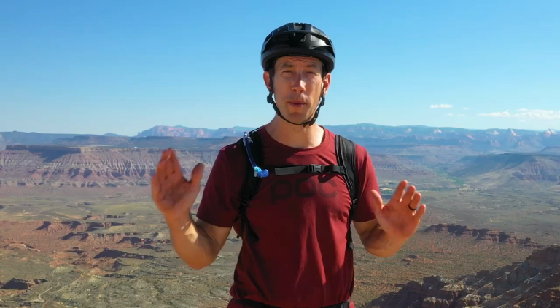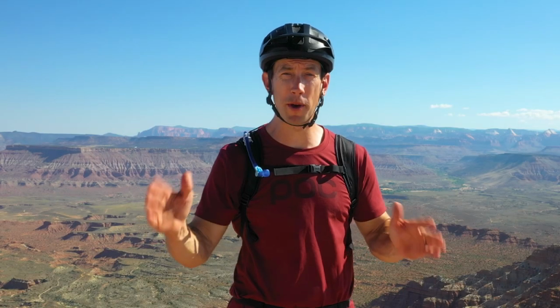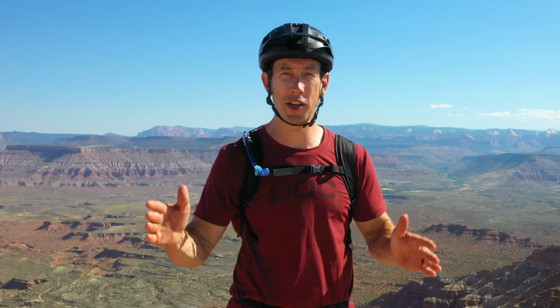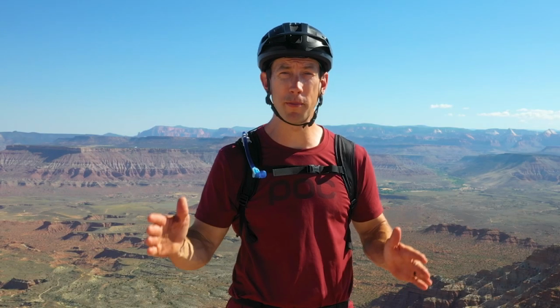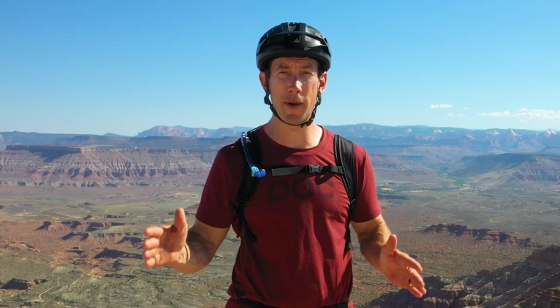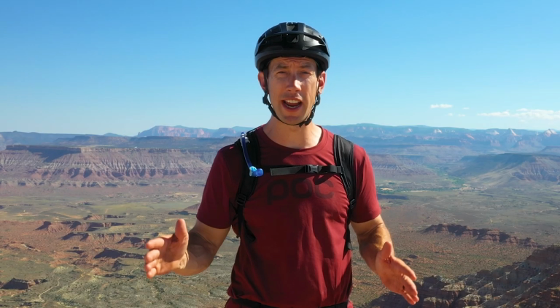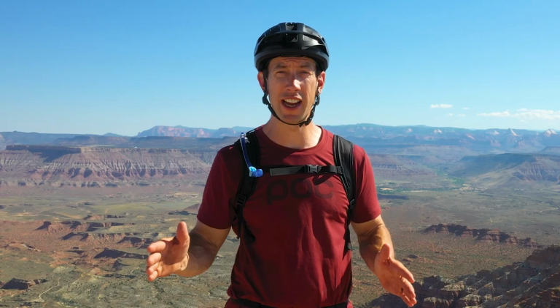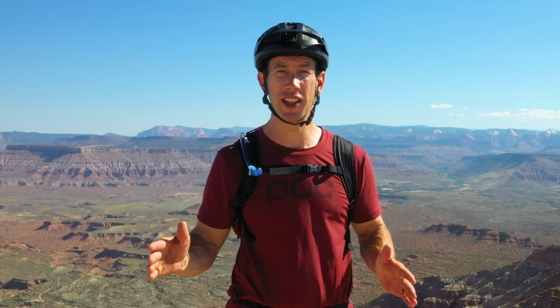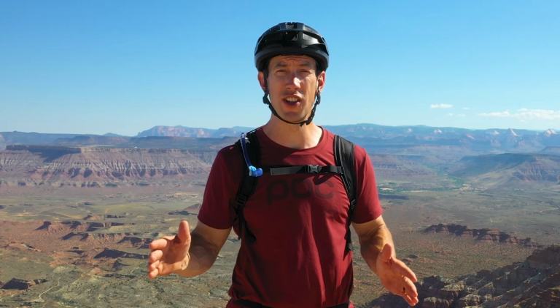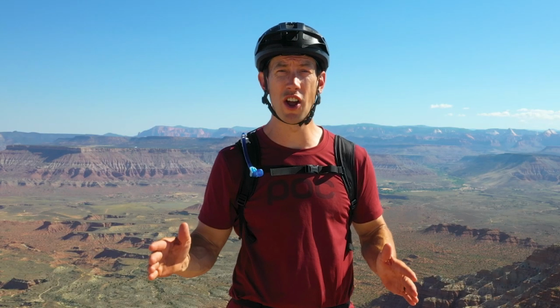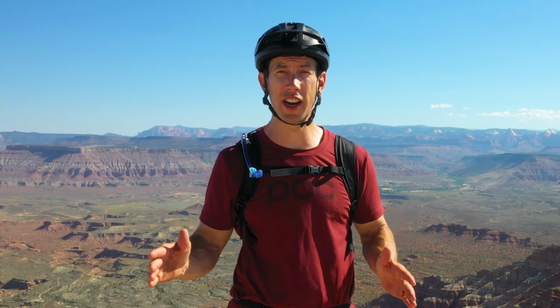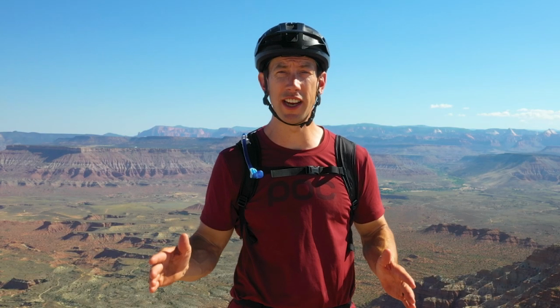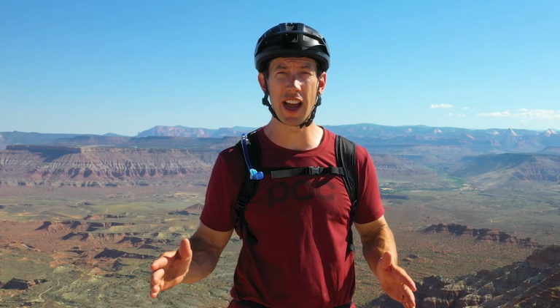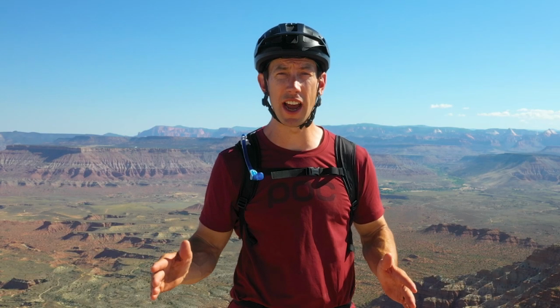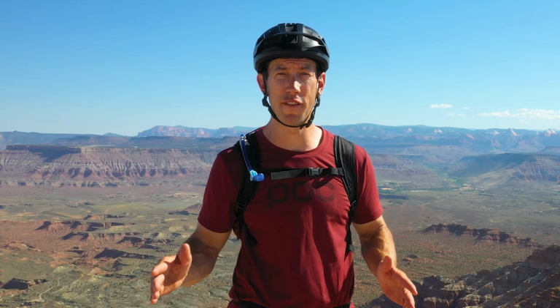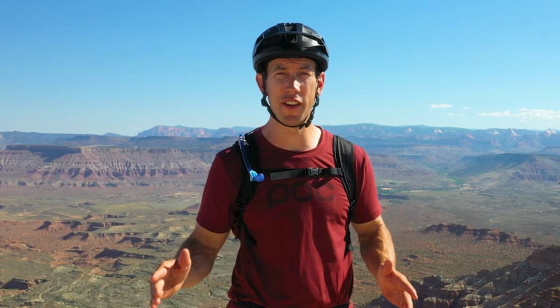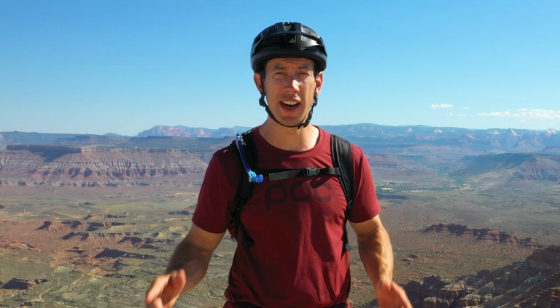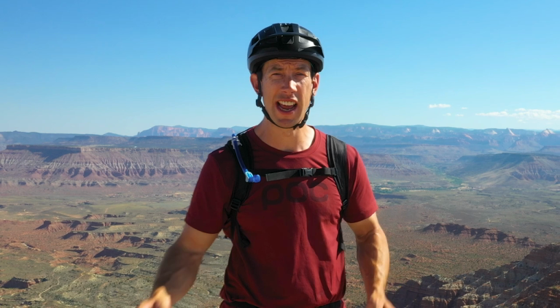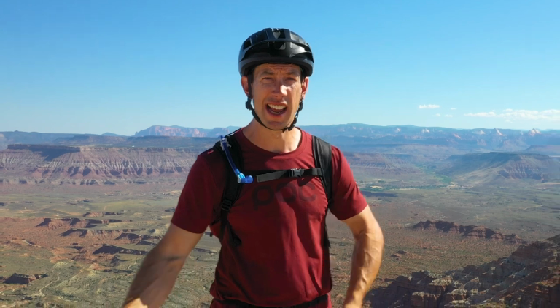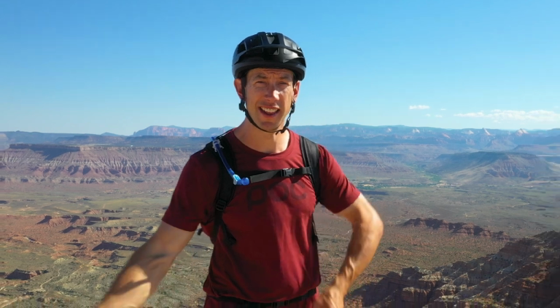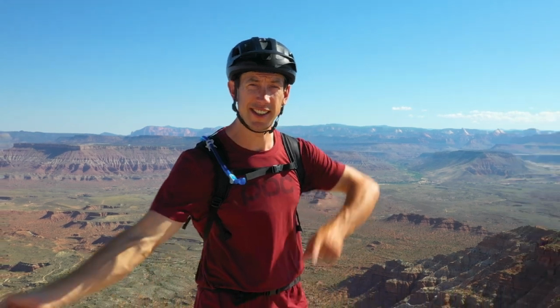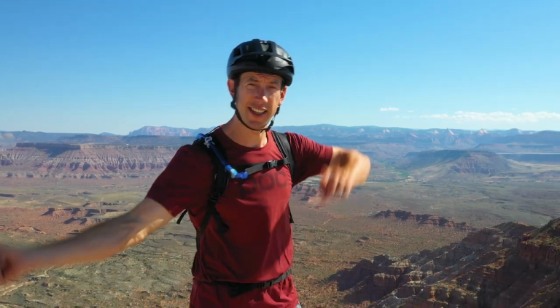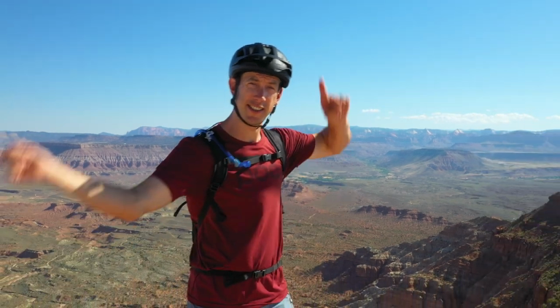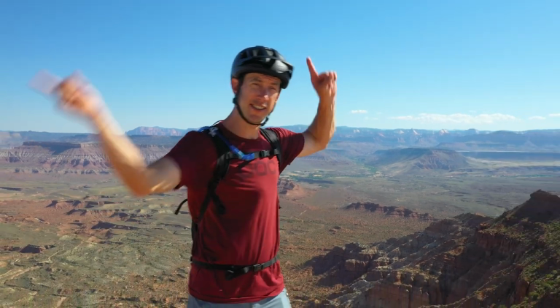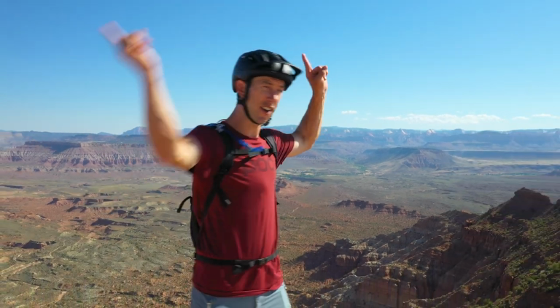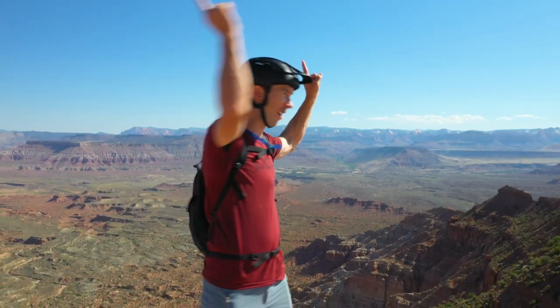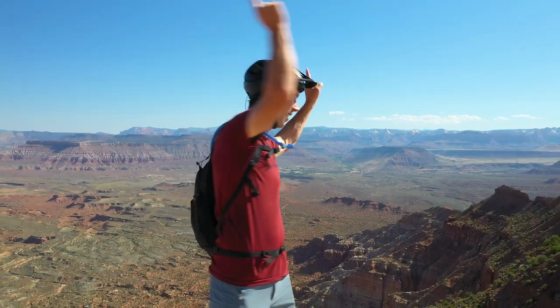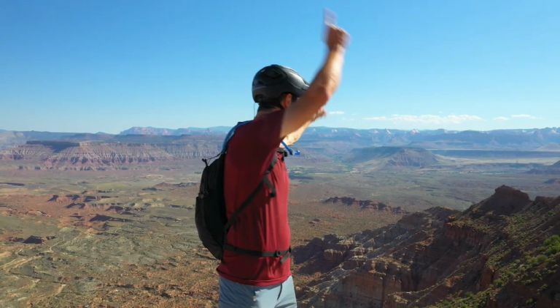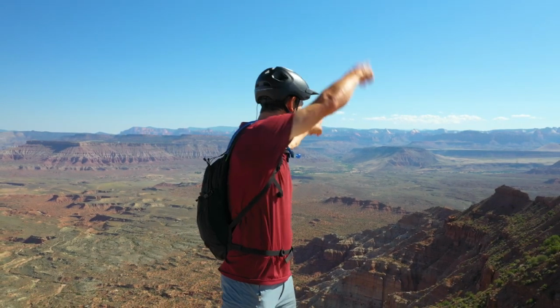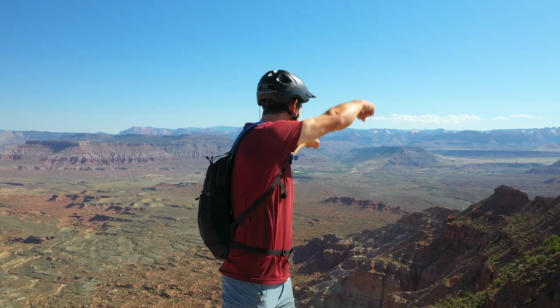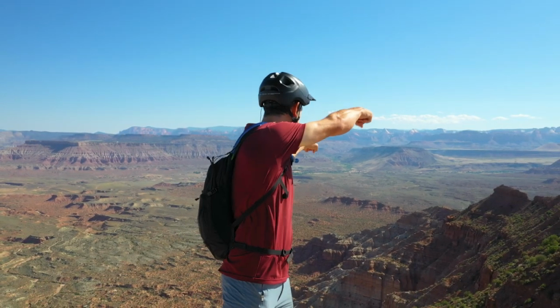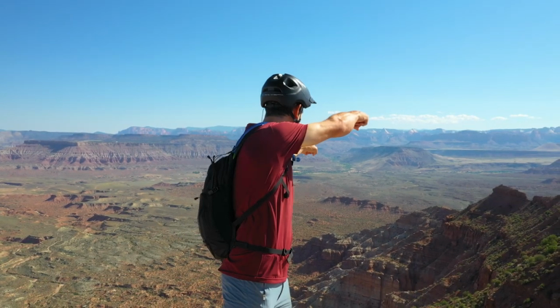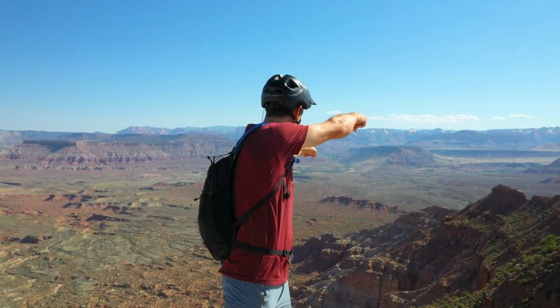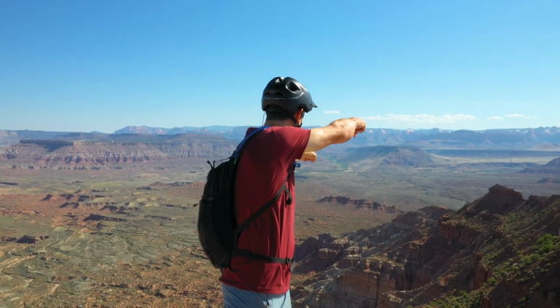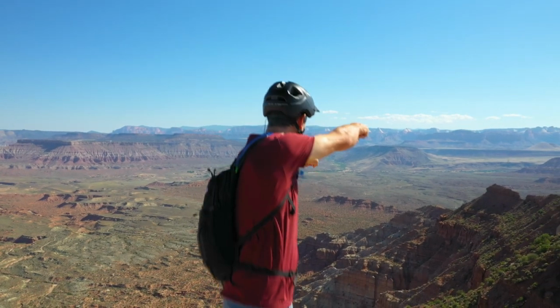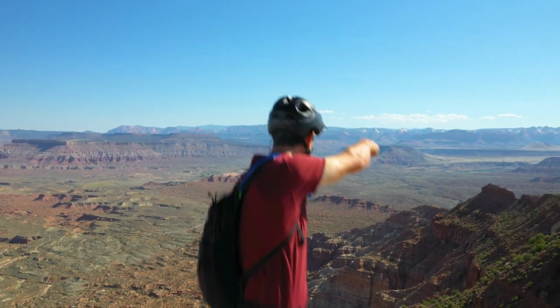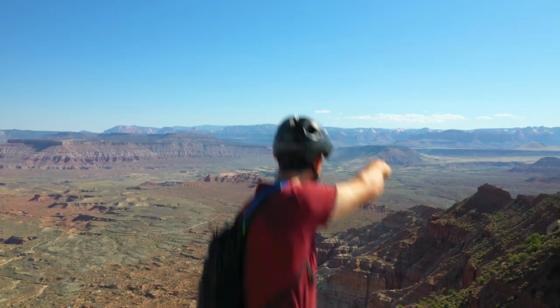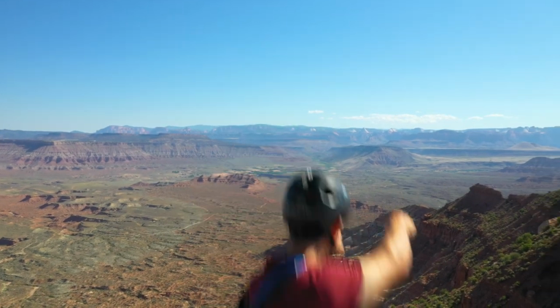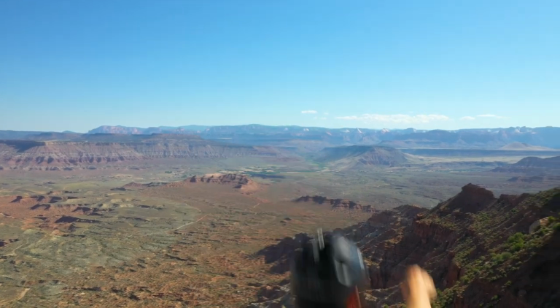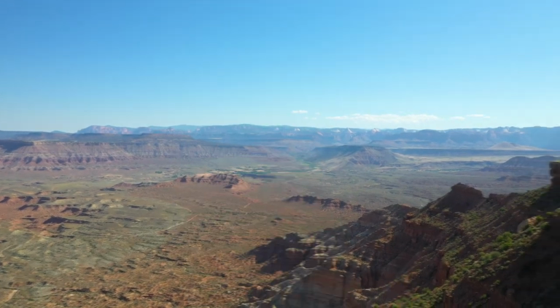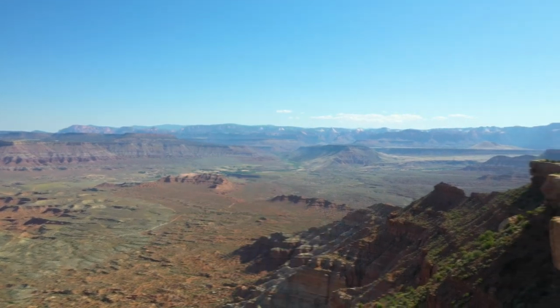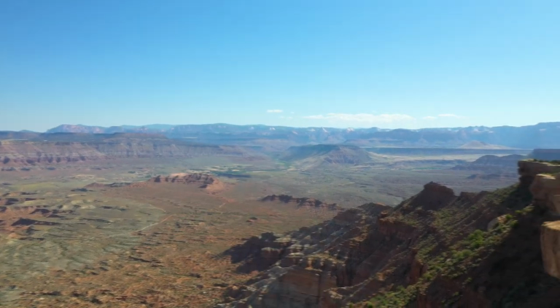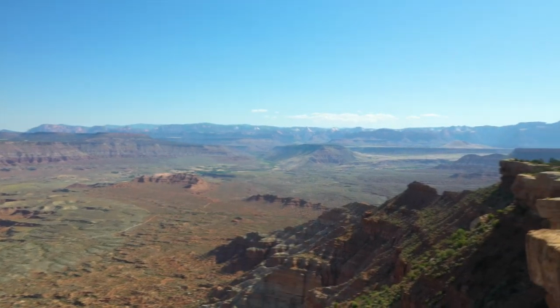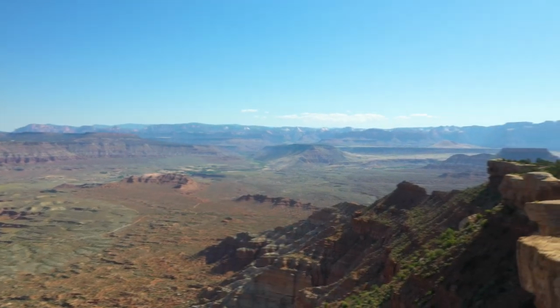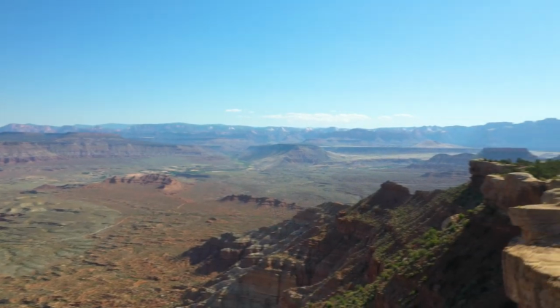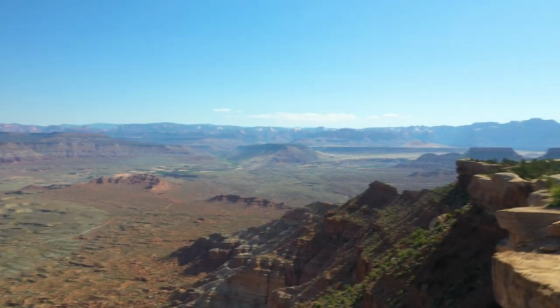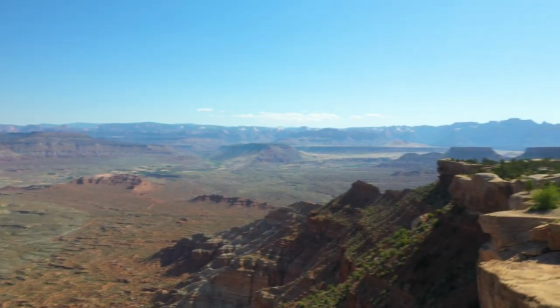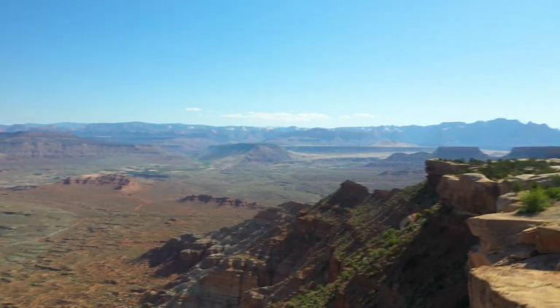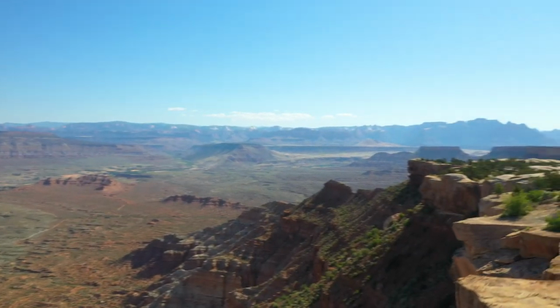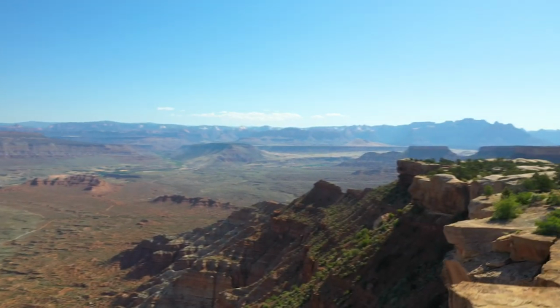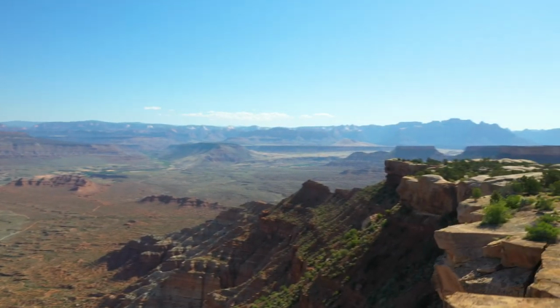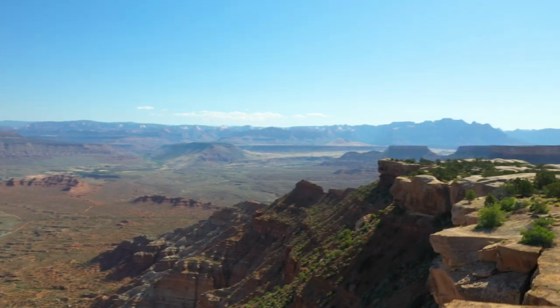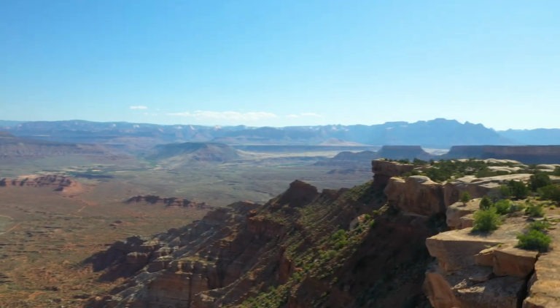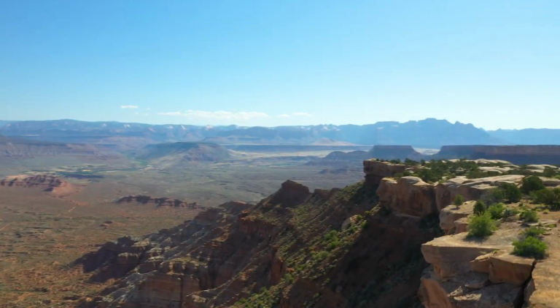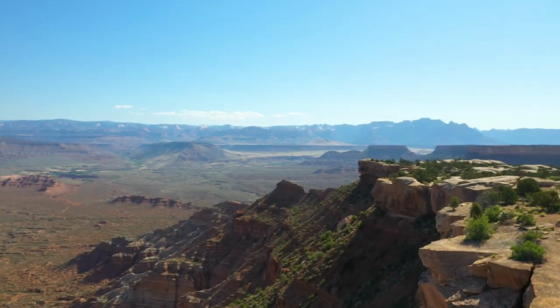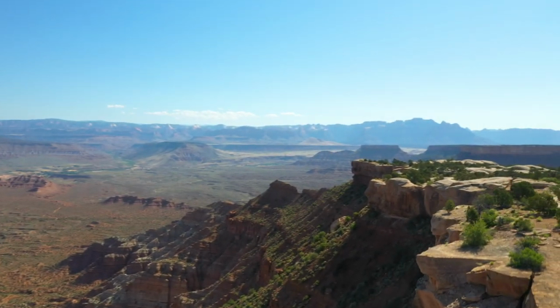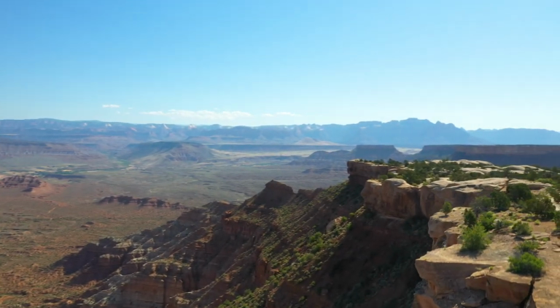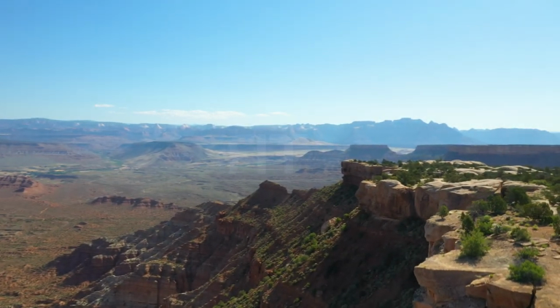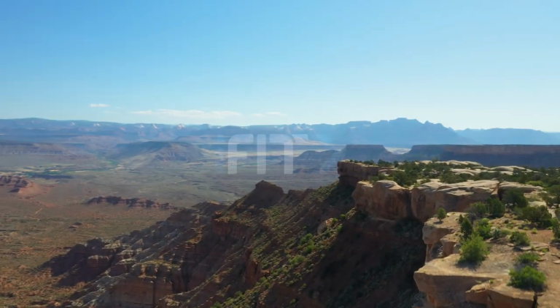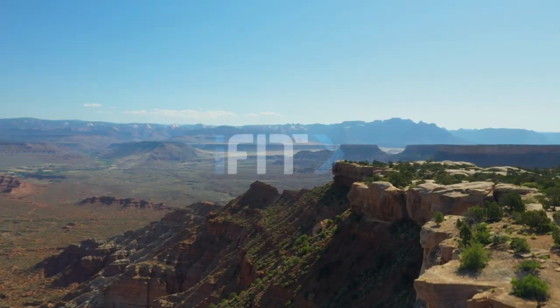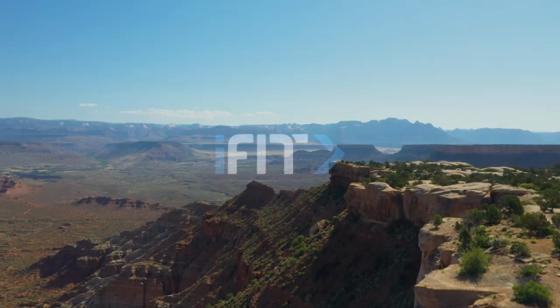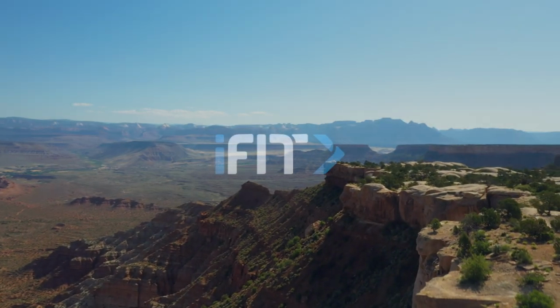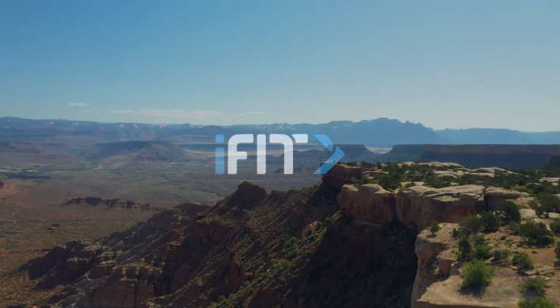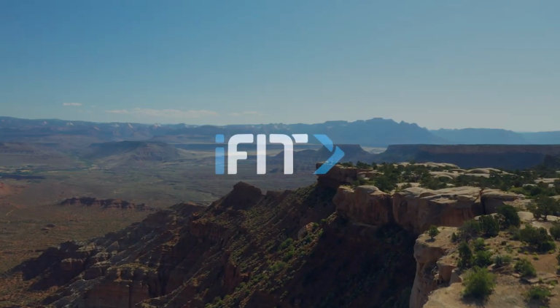So jump on your bike, log in to iFit, let's go explore. You earned this viewpoint up here.